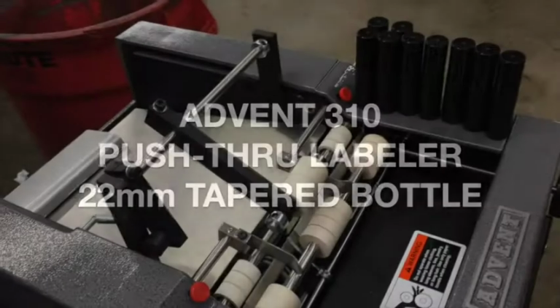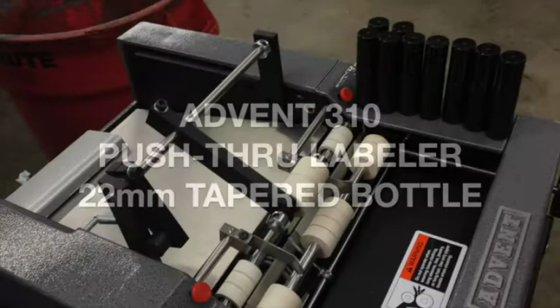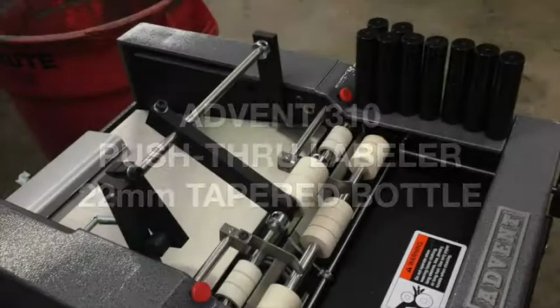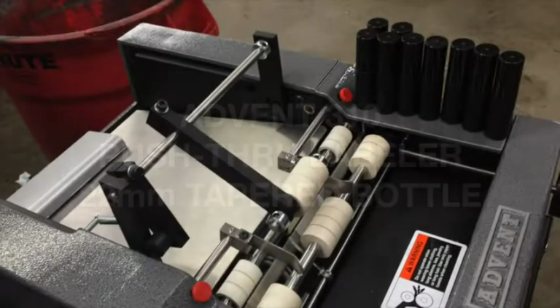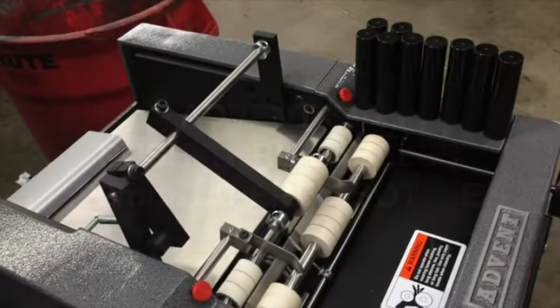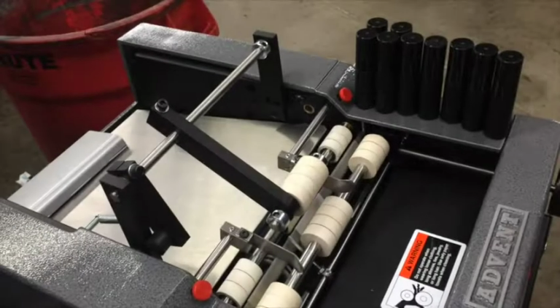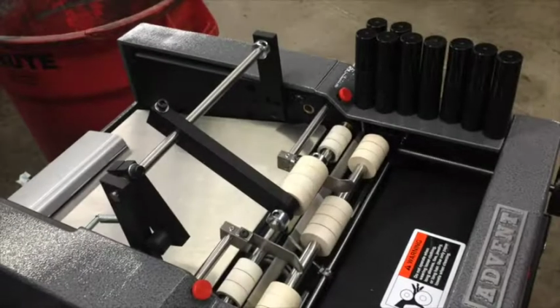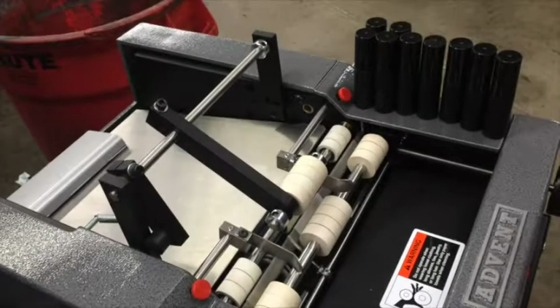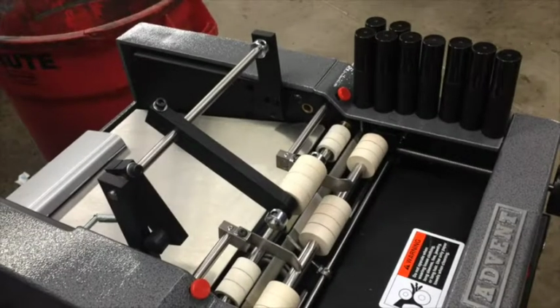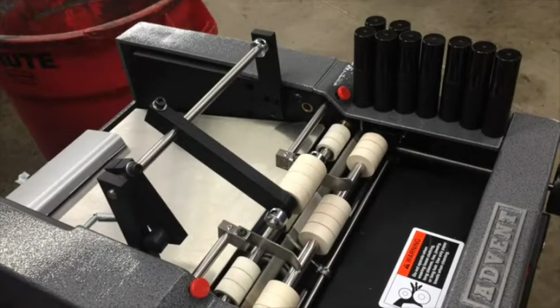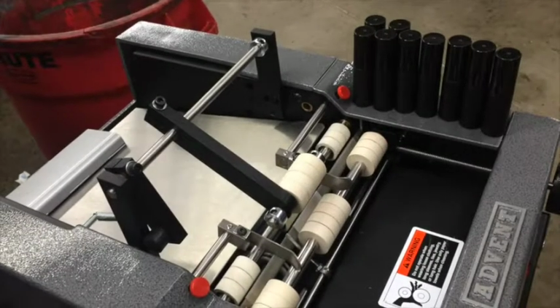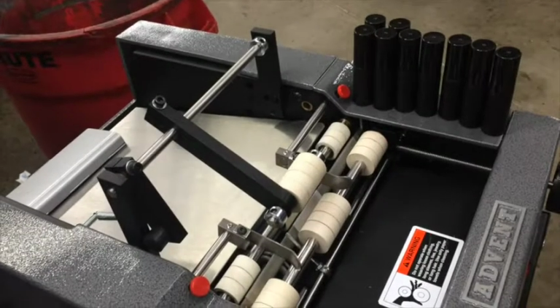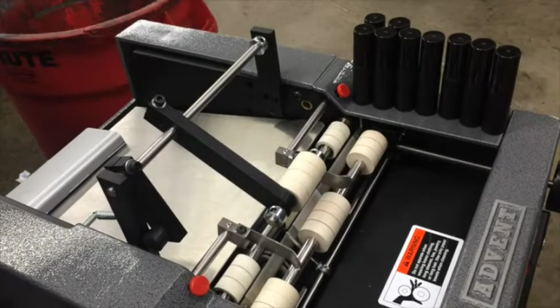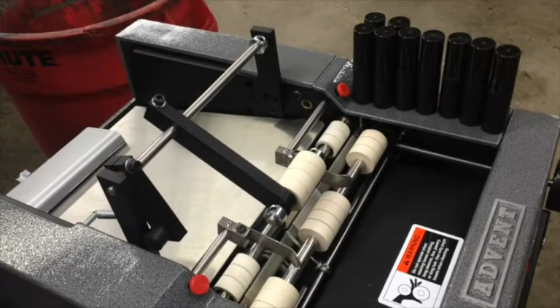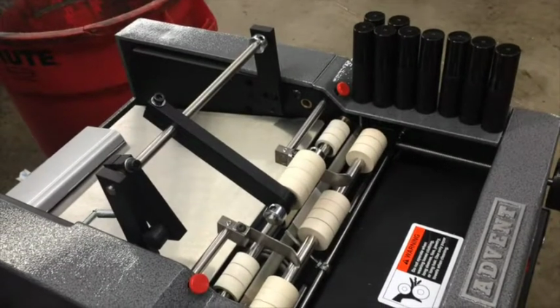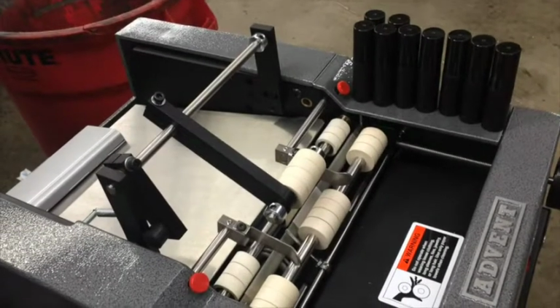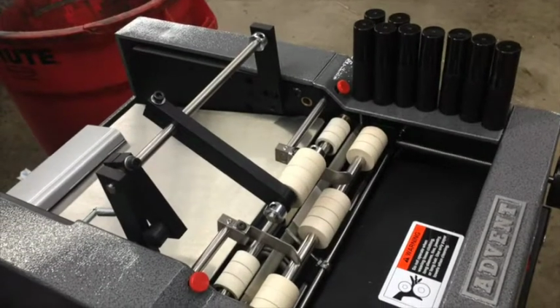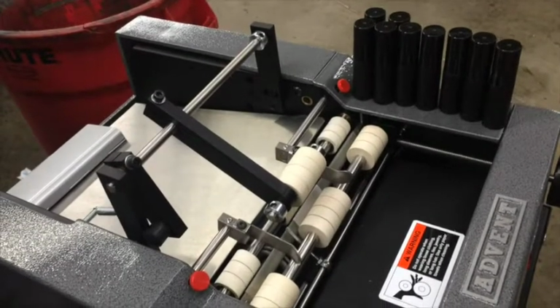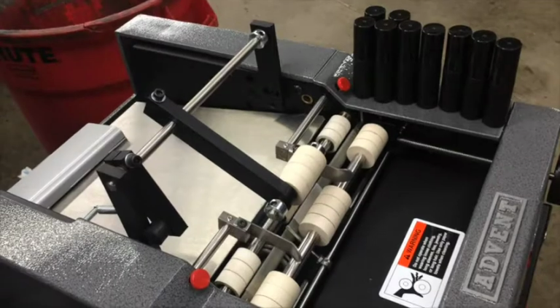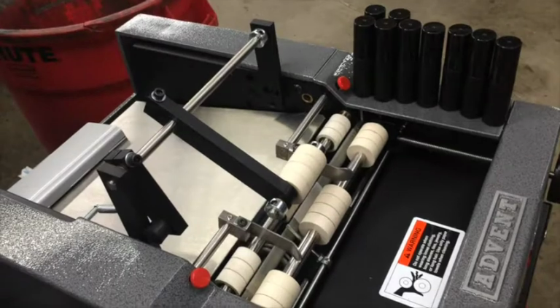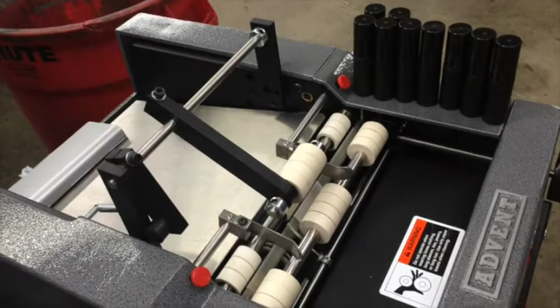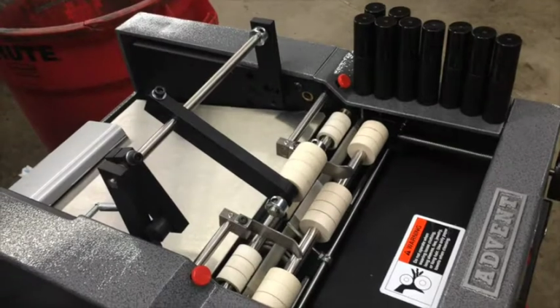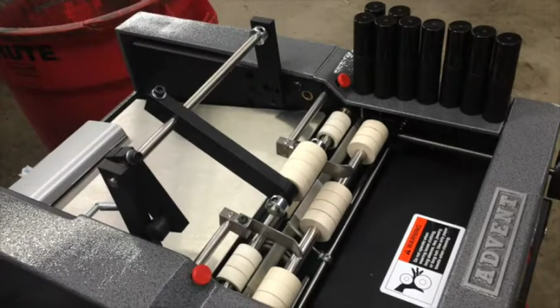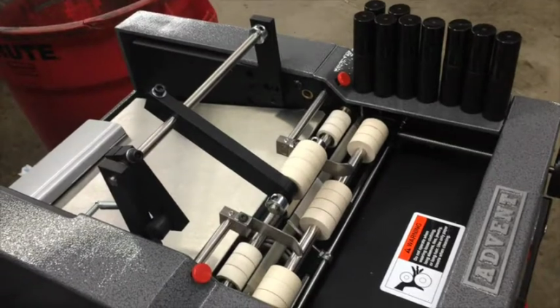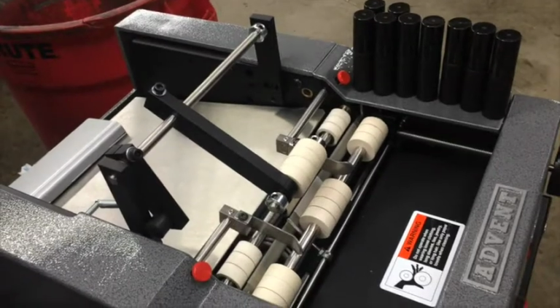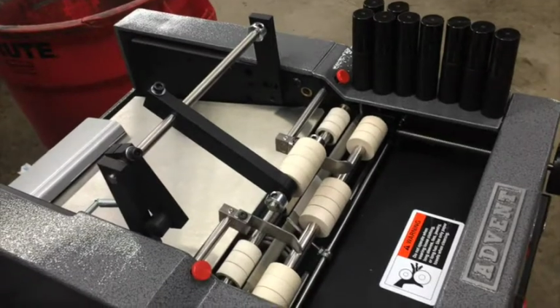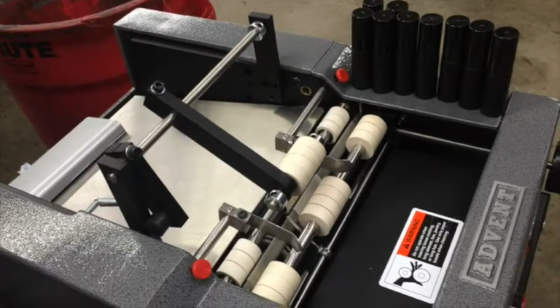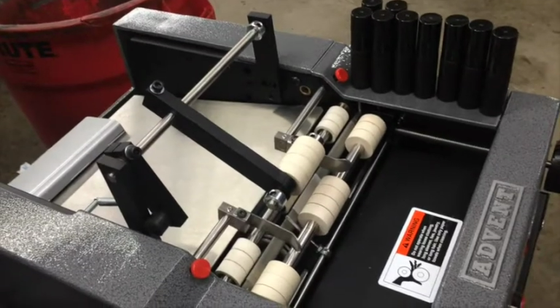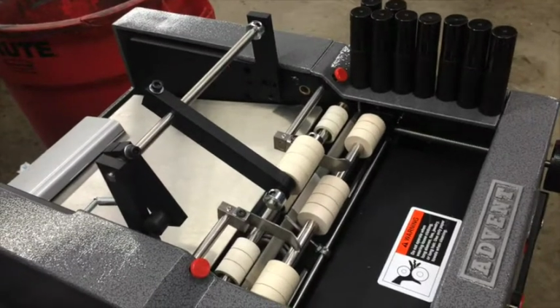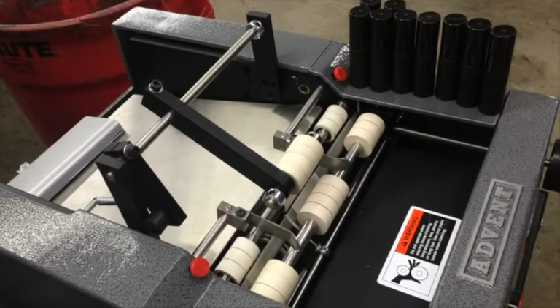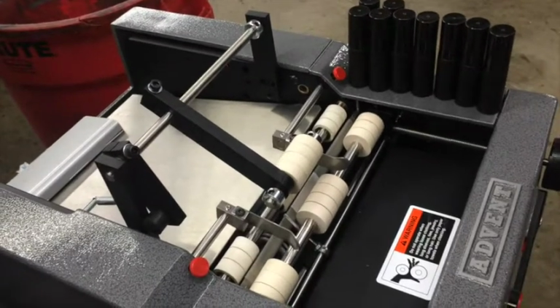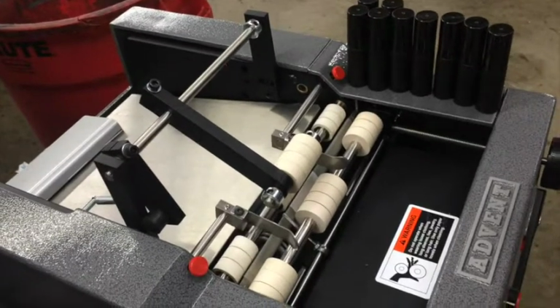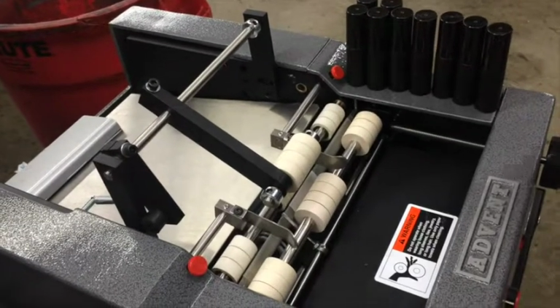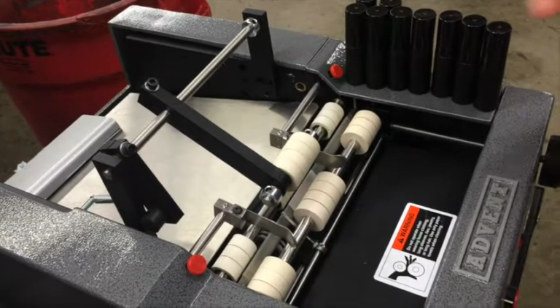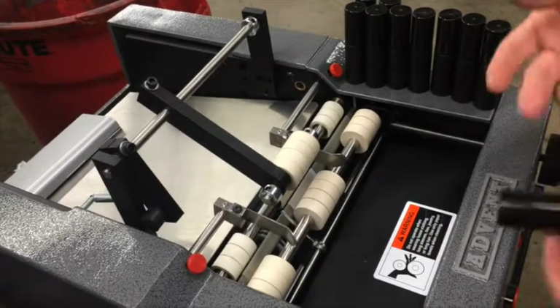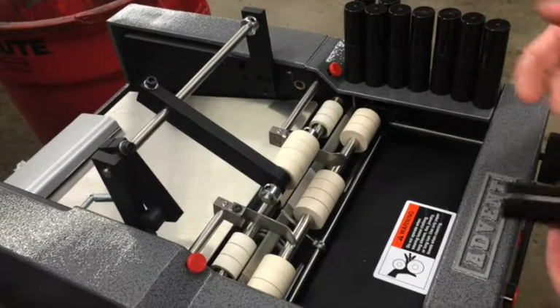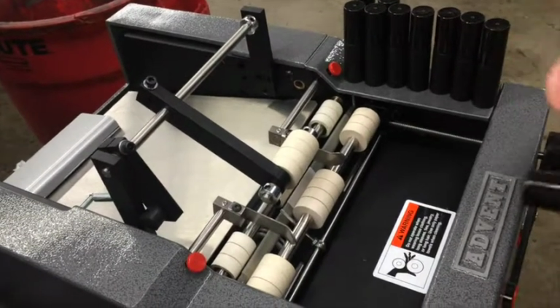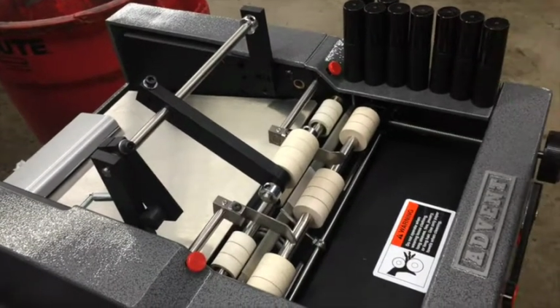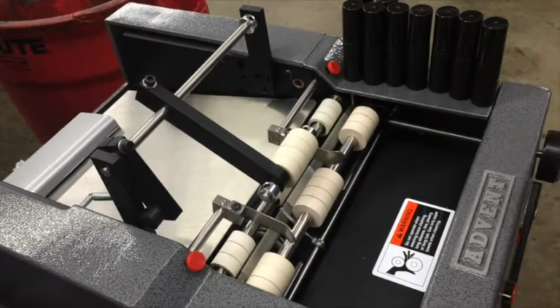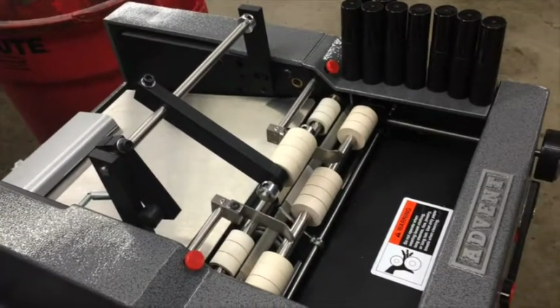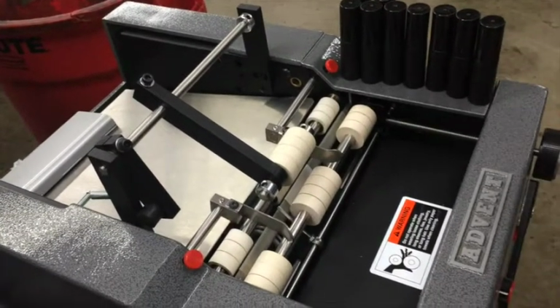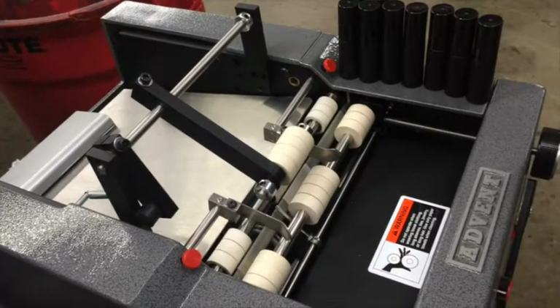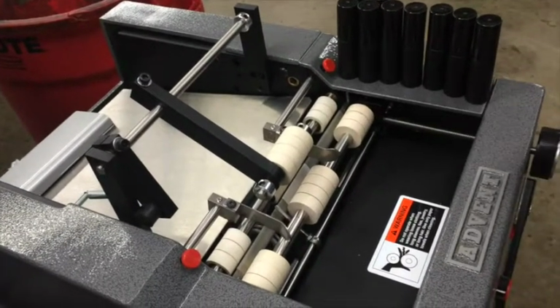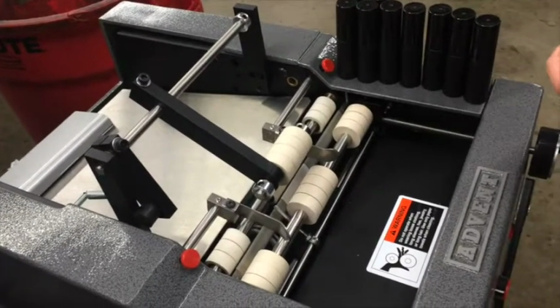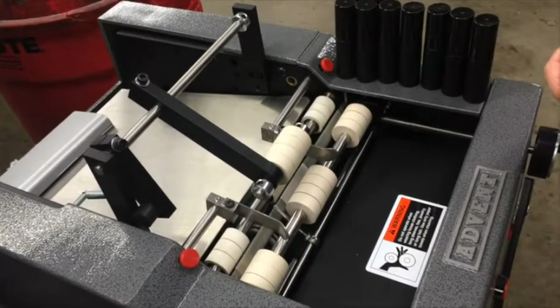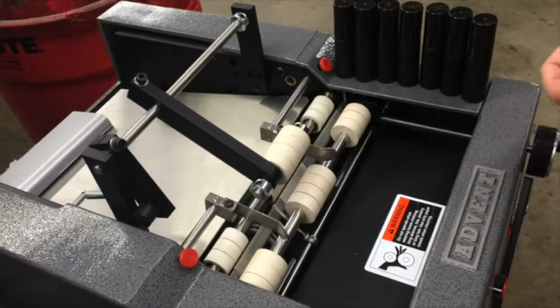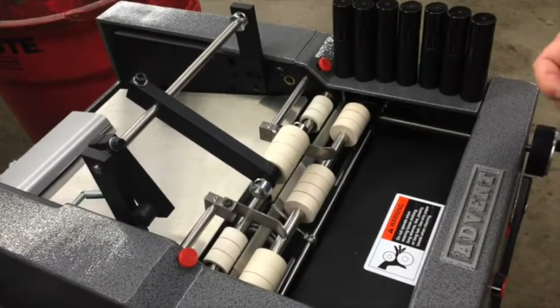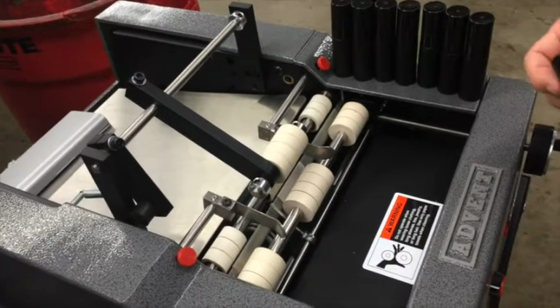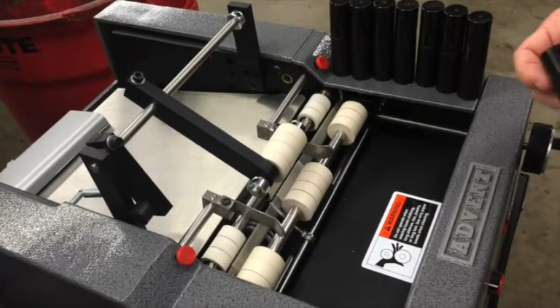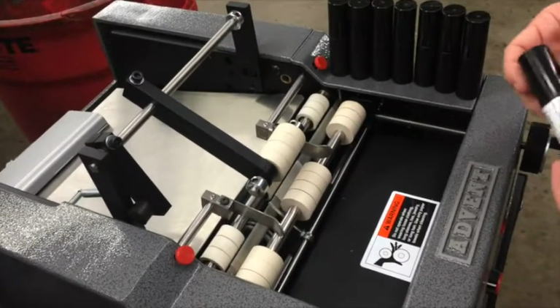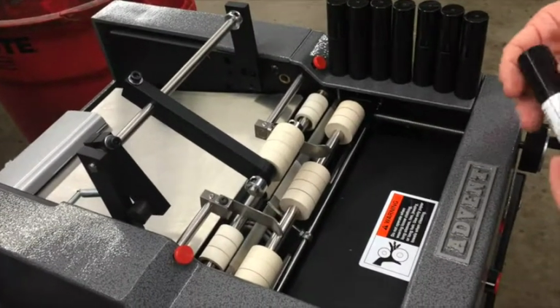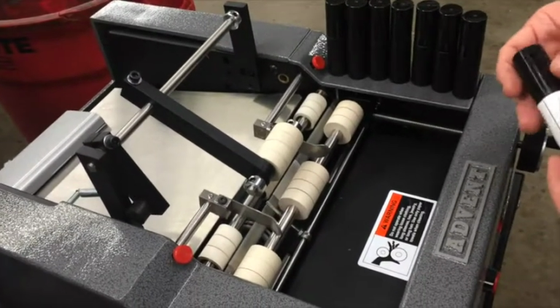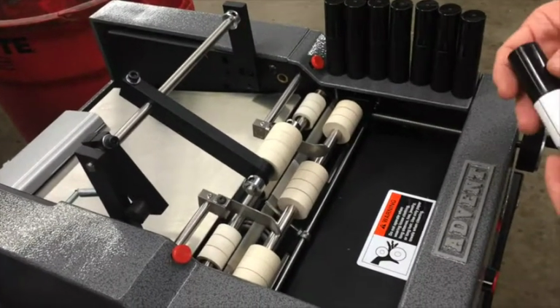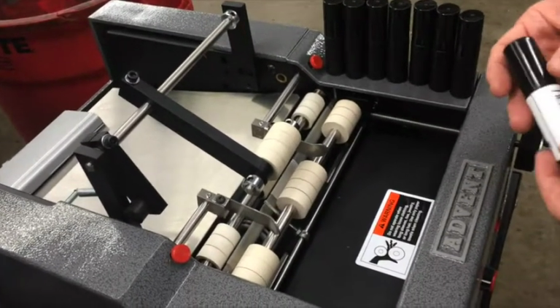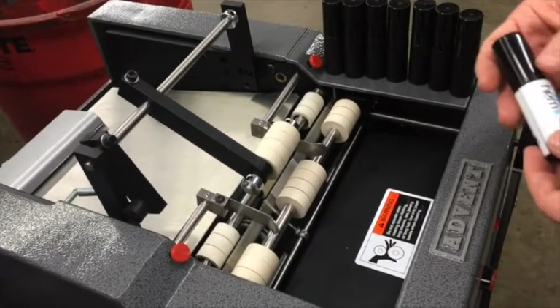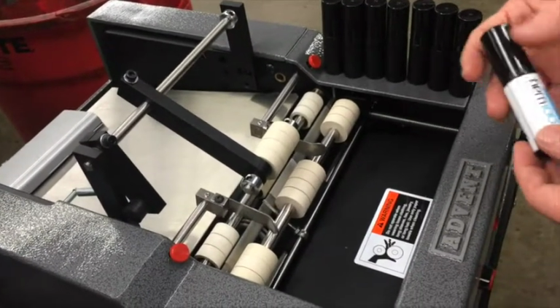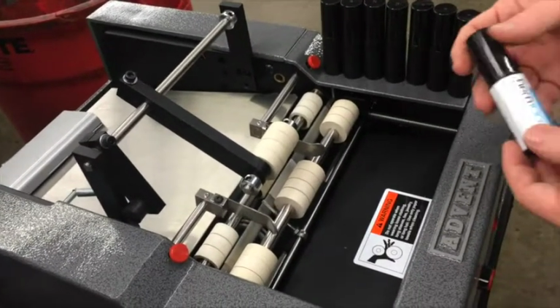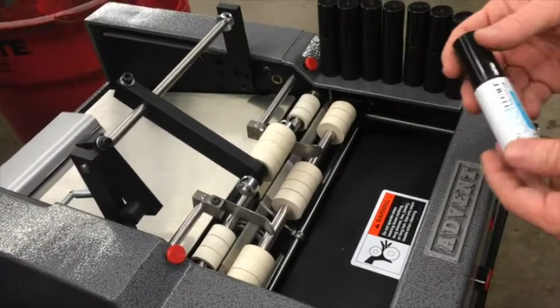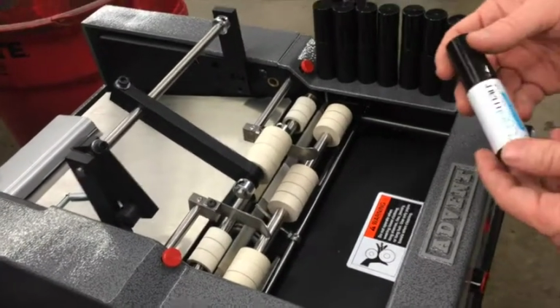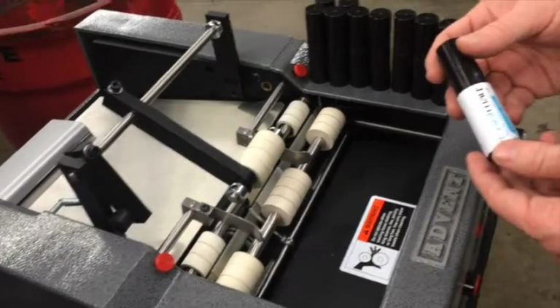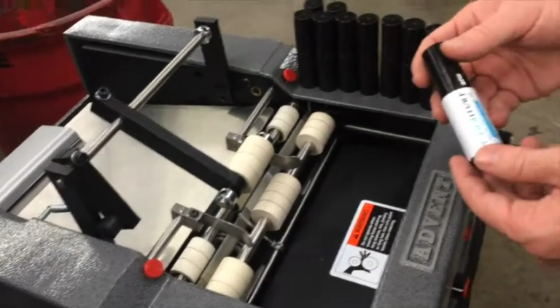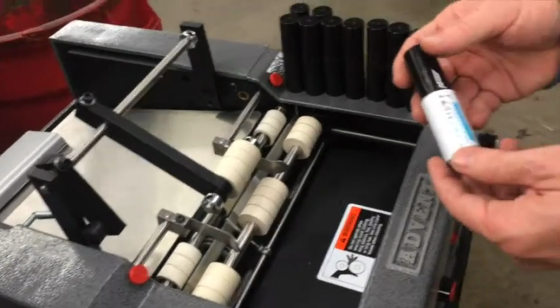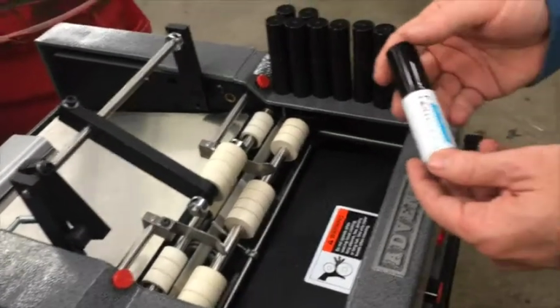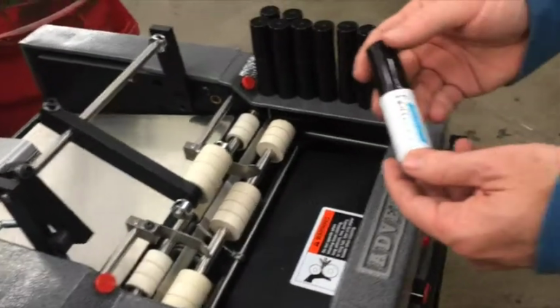Hello, my name is Alex from the Advent Label Applicator Company. This is a demonstration of the Advent 310 Push-Through Labeler.